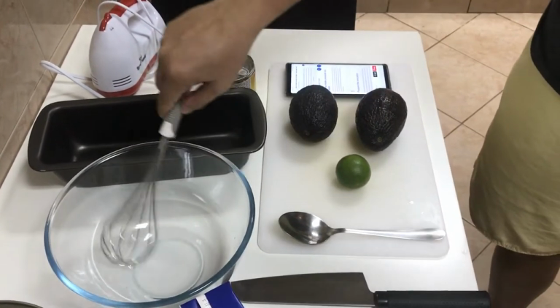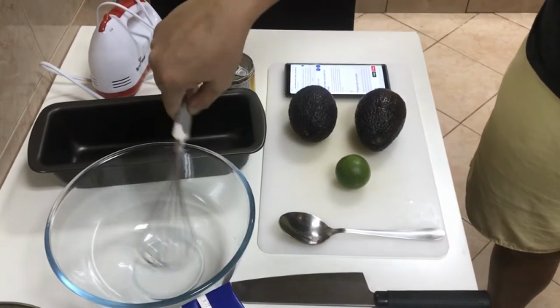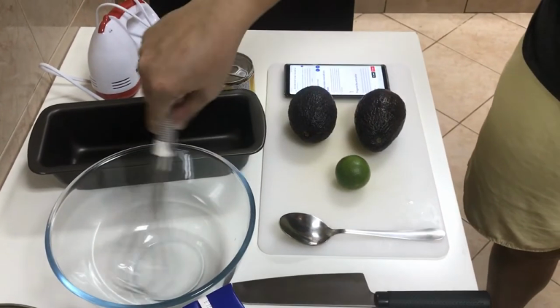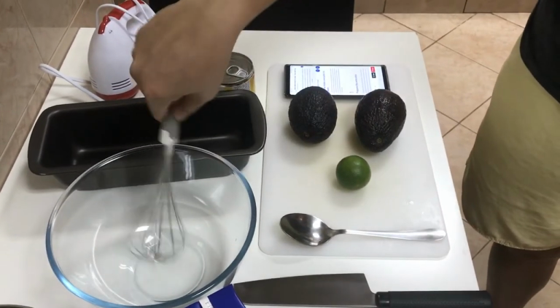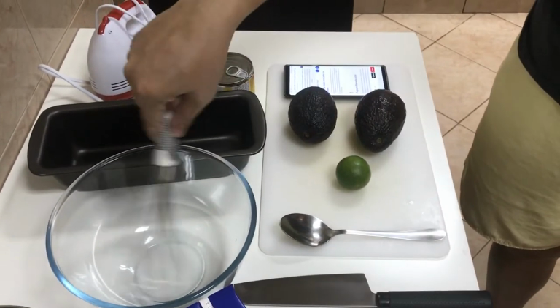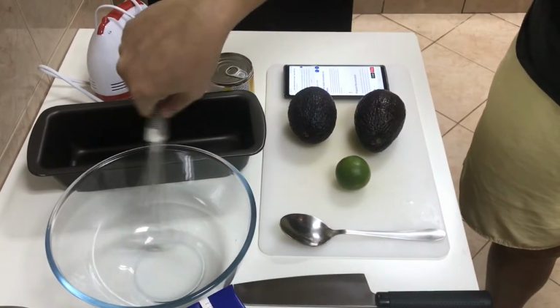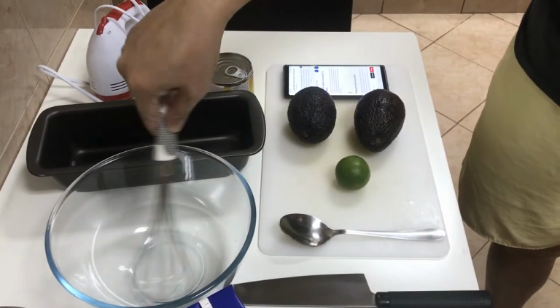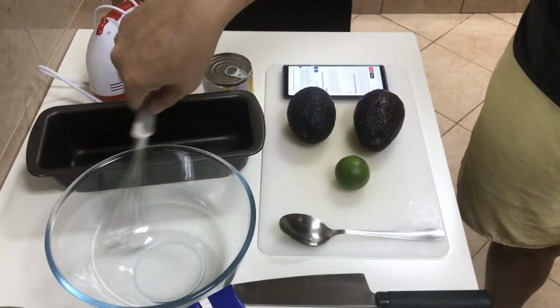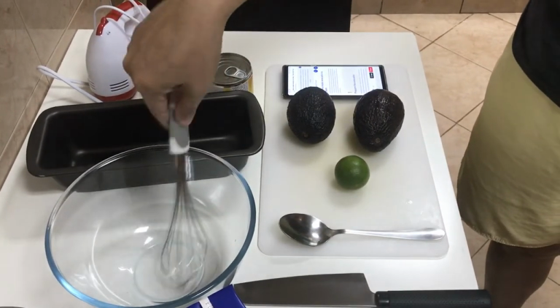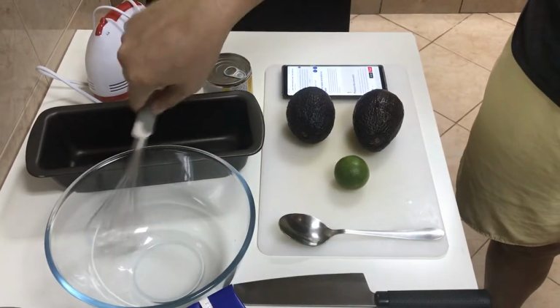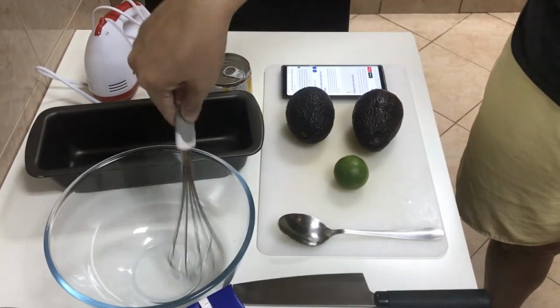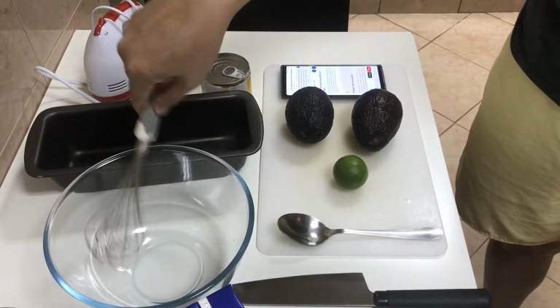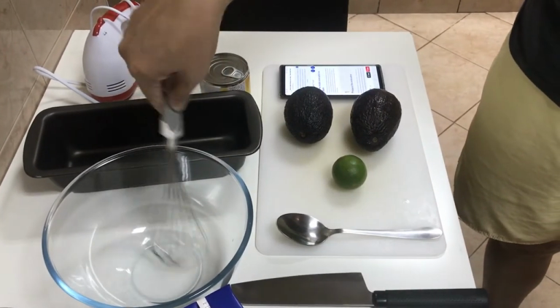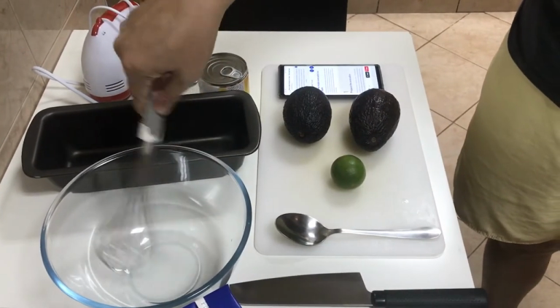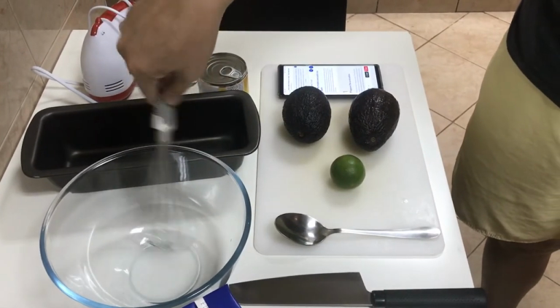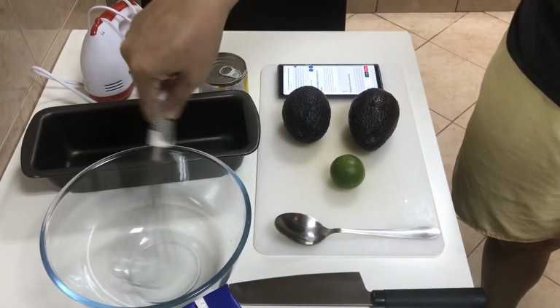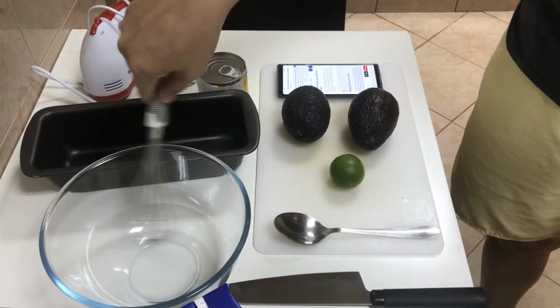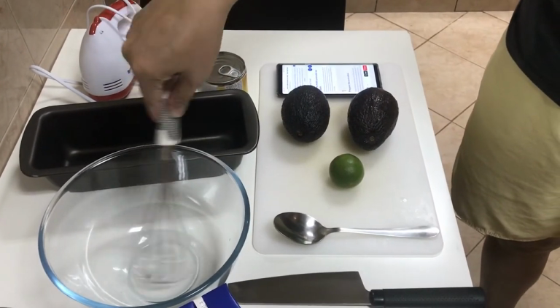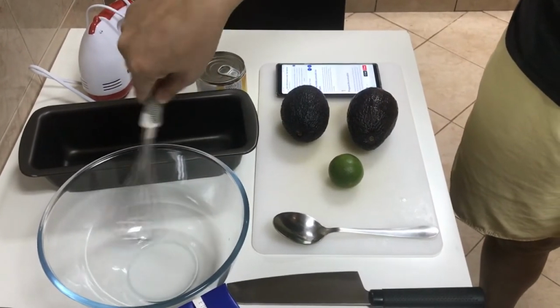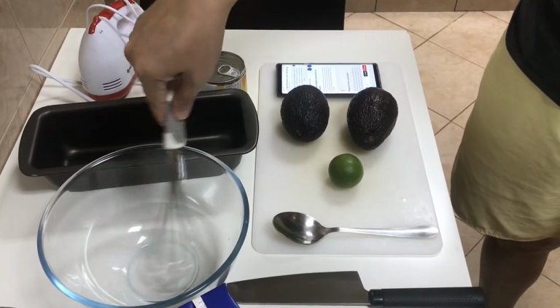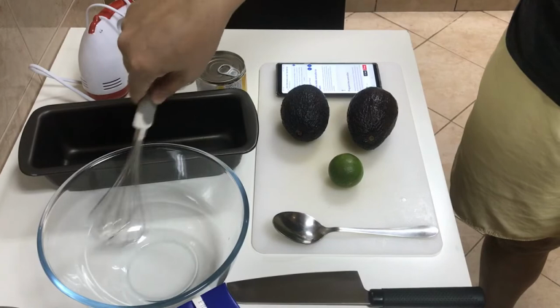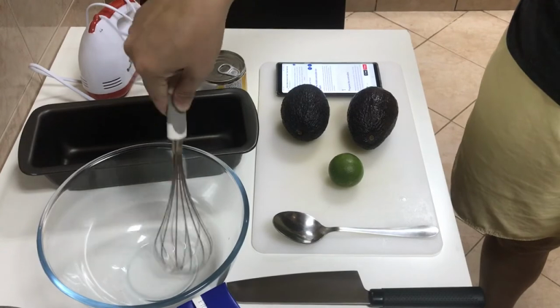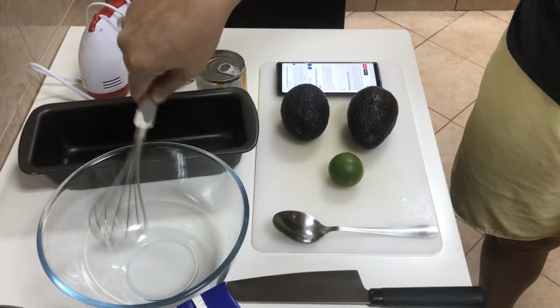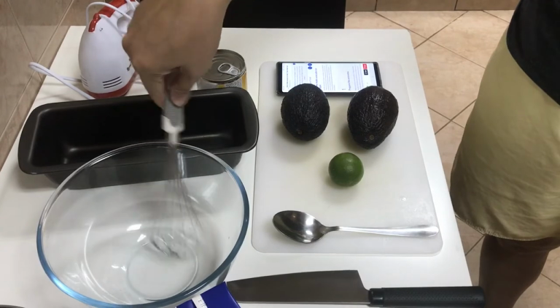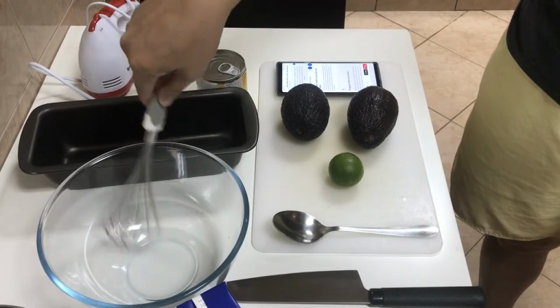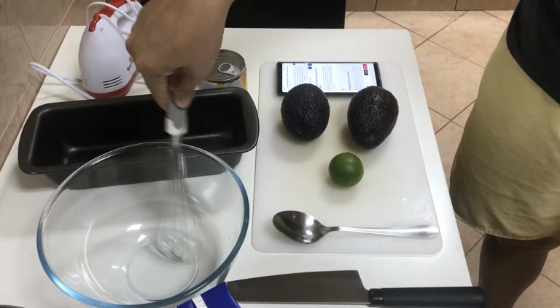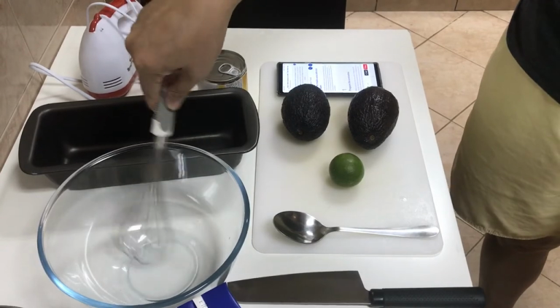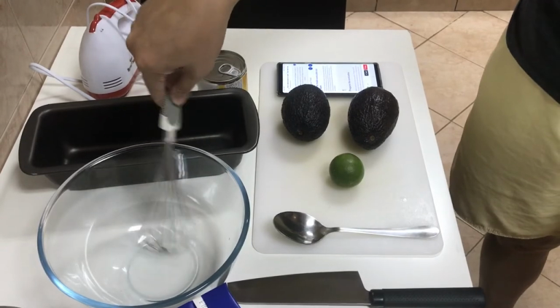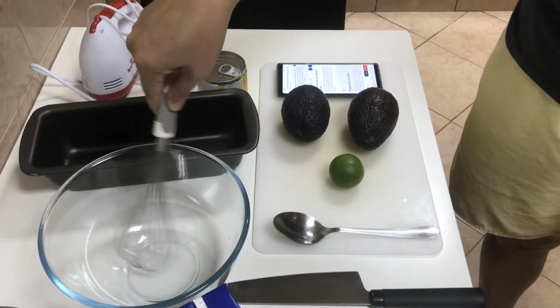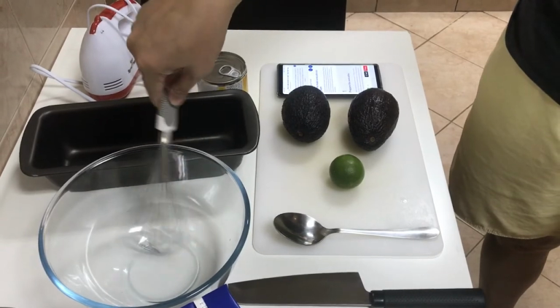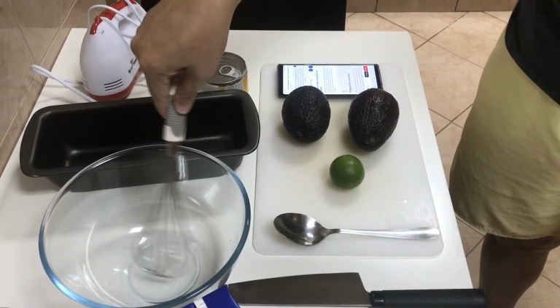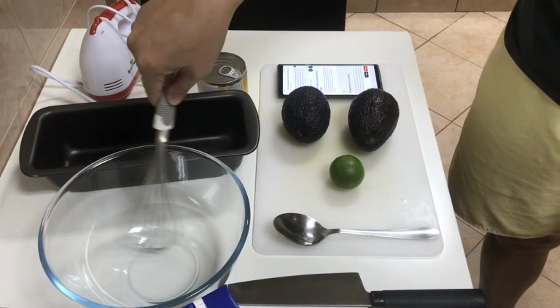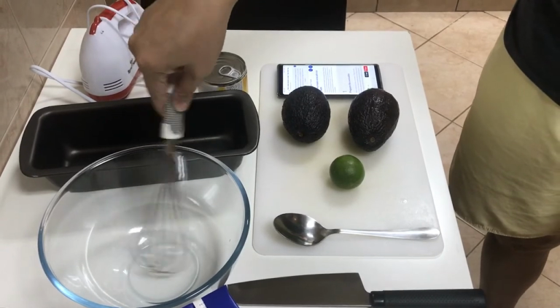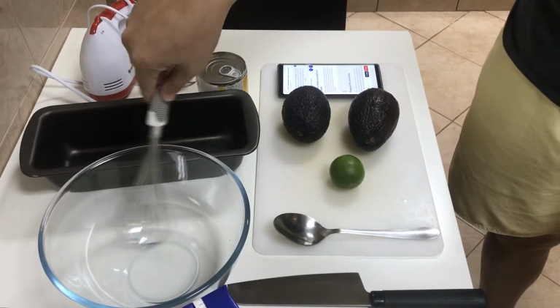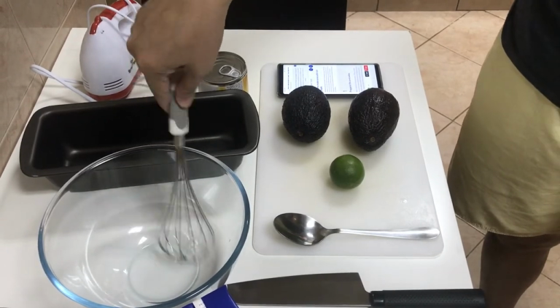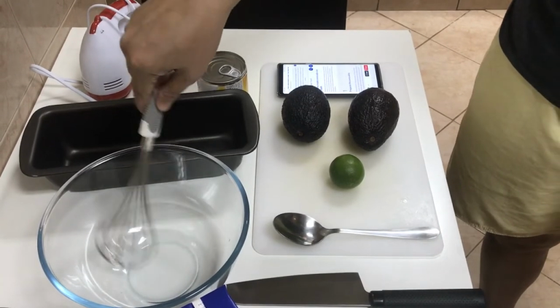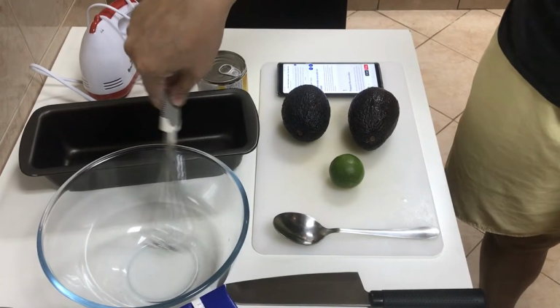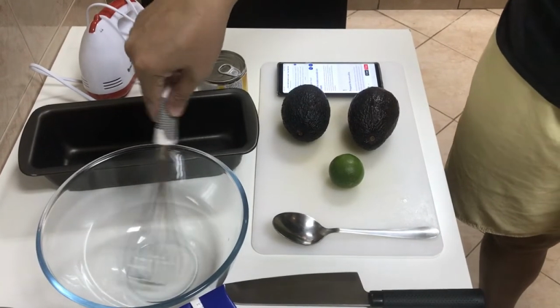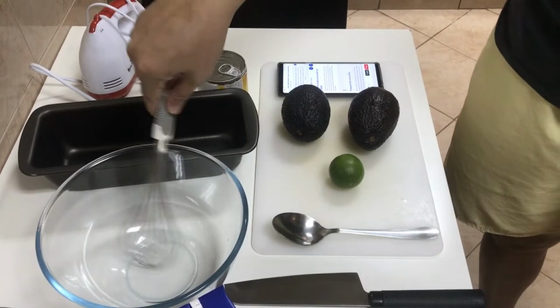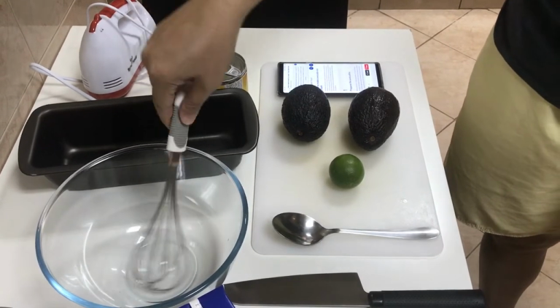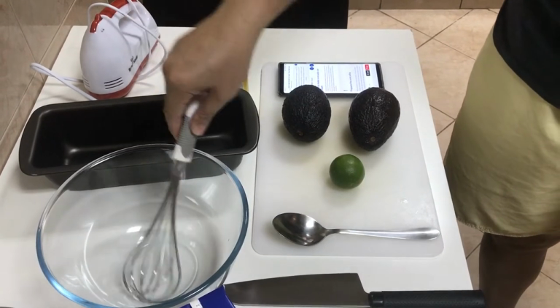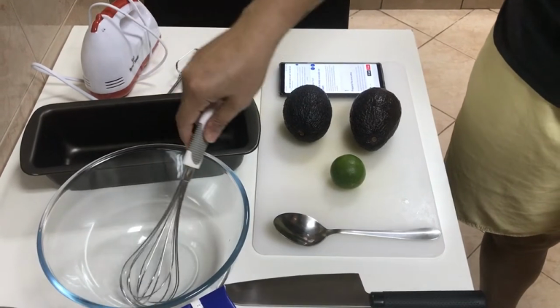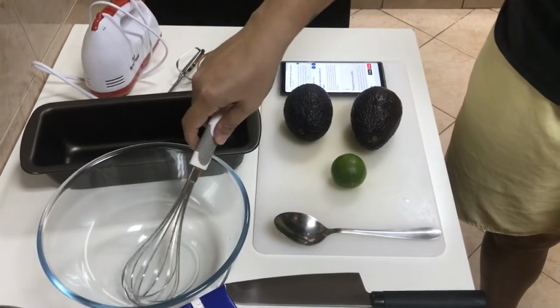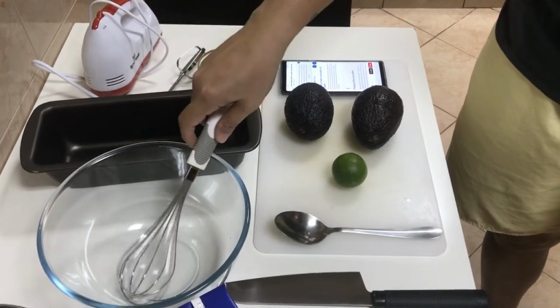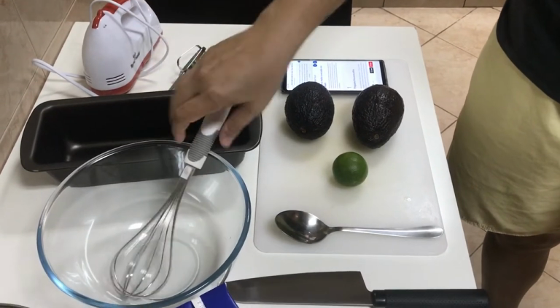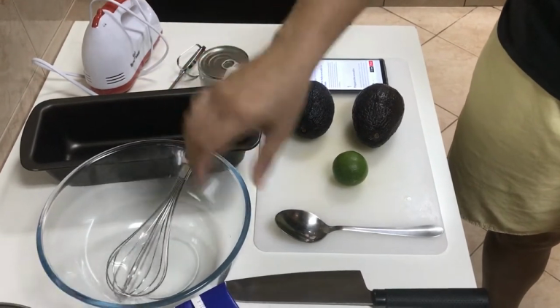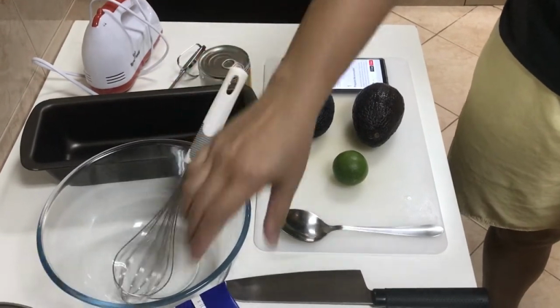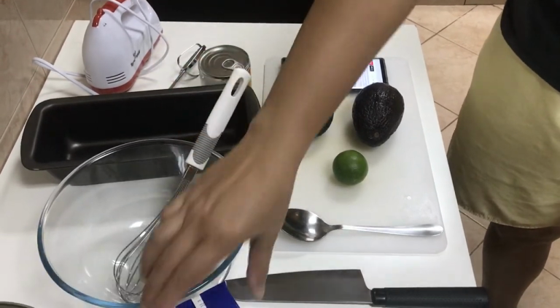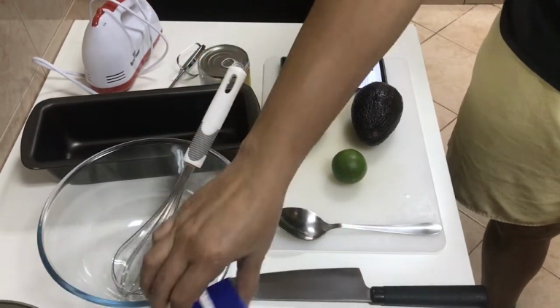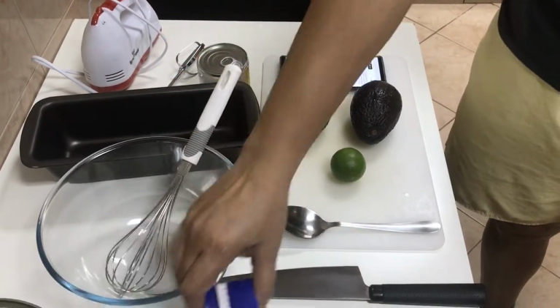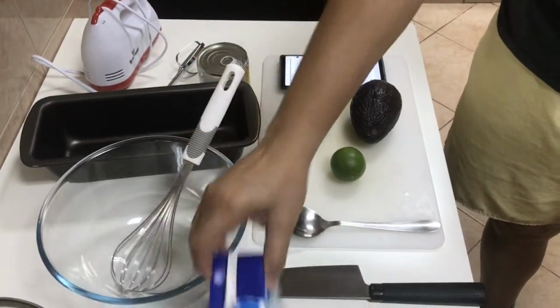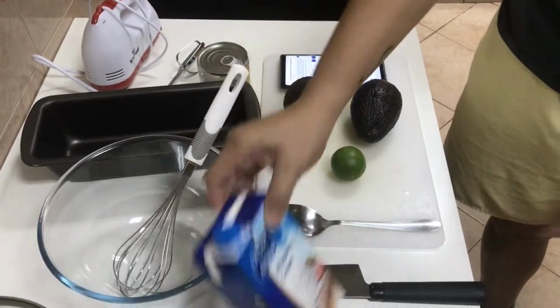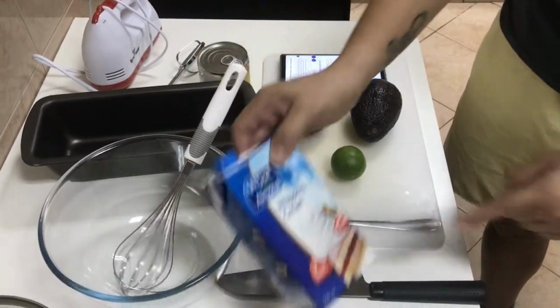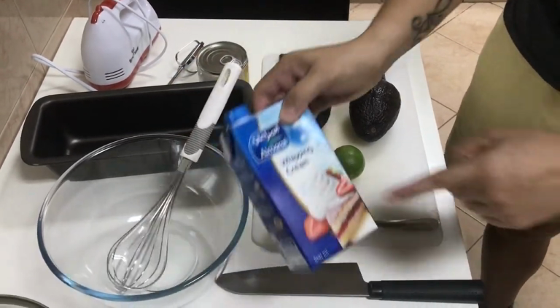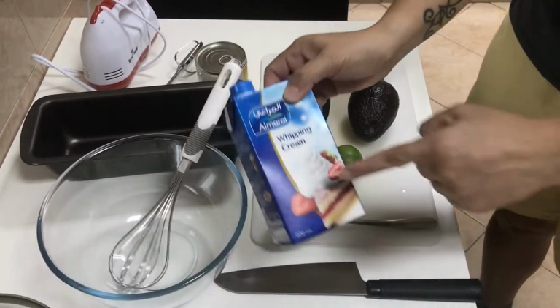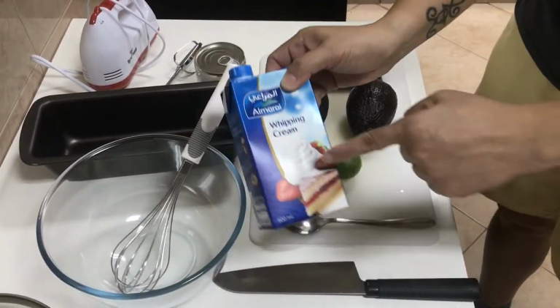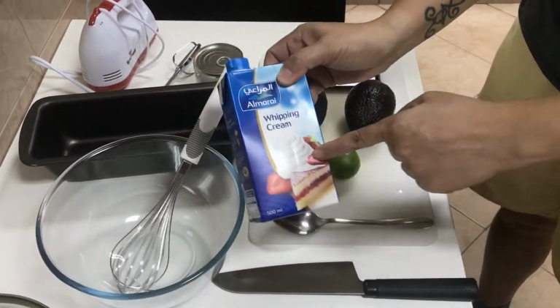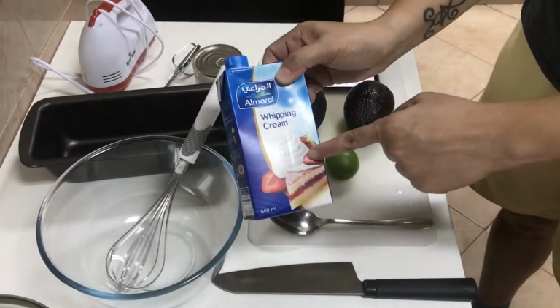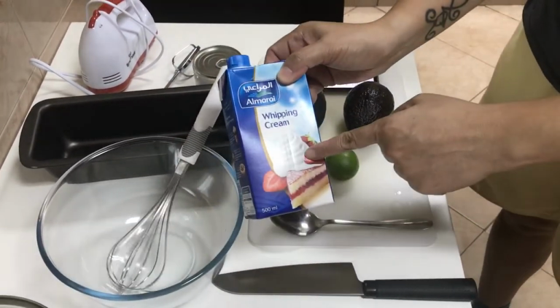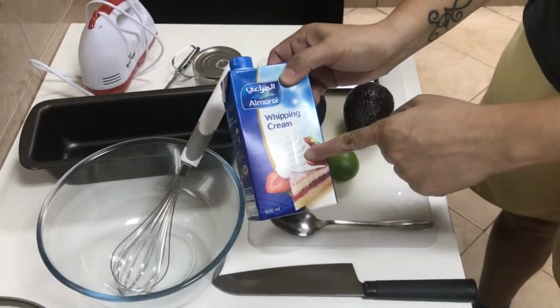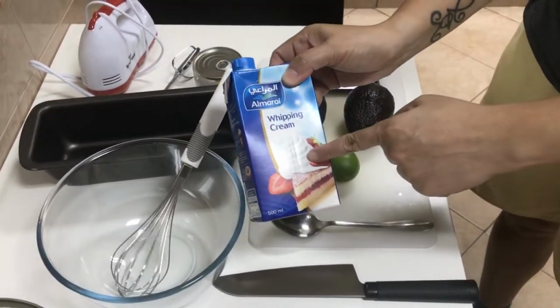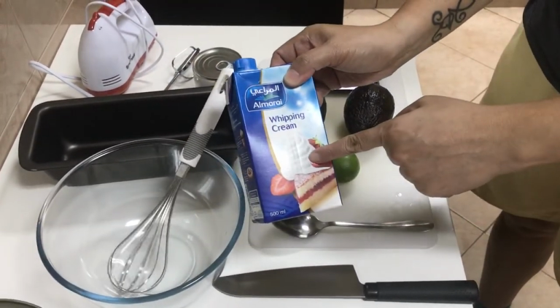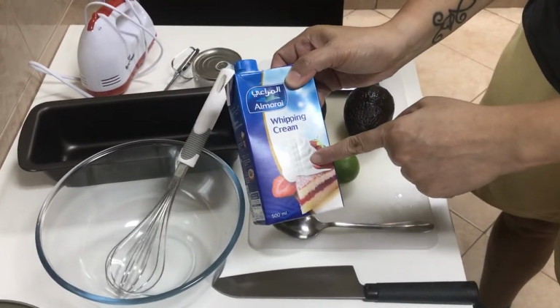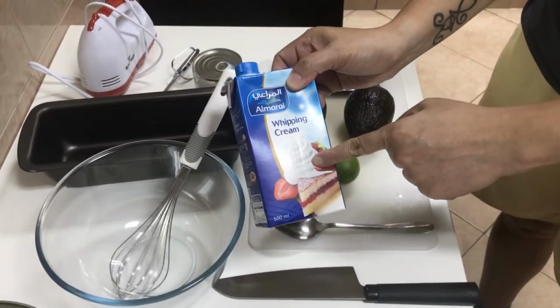If you don't have a handheld mixer, you can use your own whisk — just whisk for about 30 minutes until you get the right consistency.